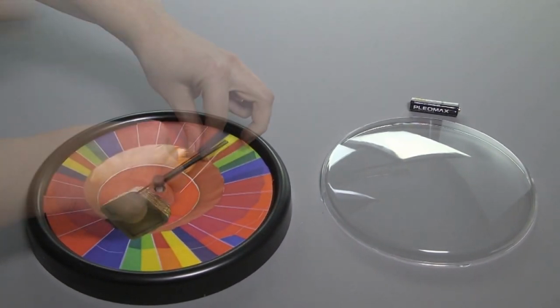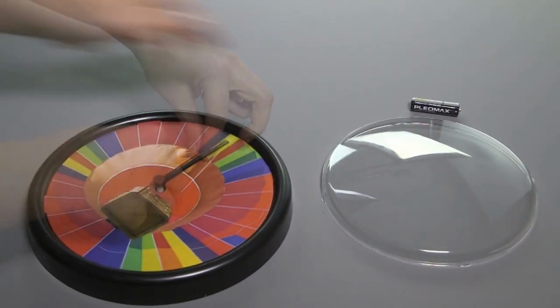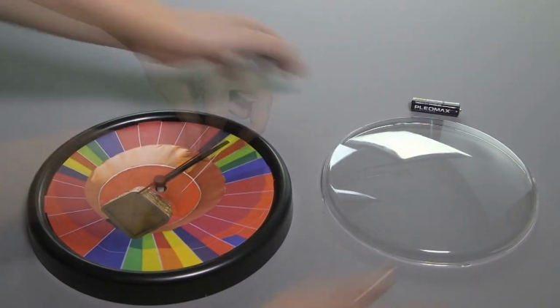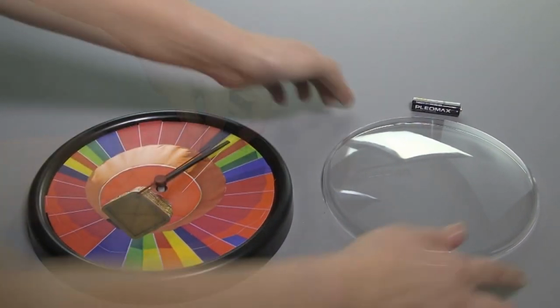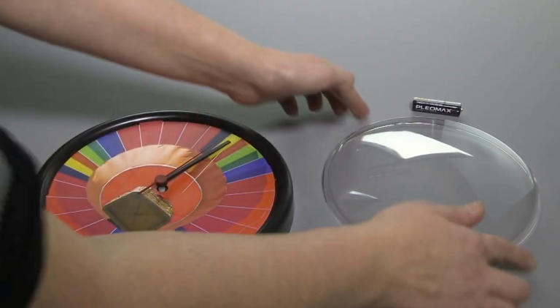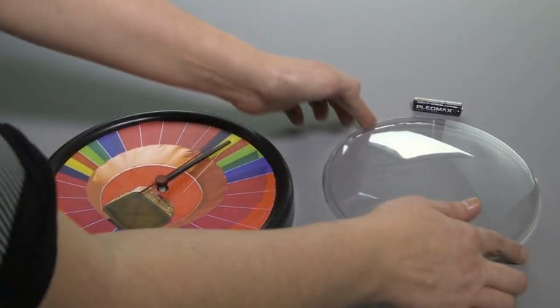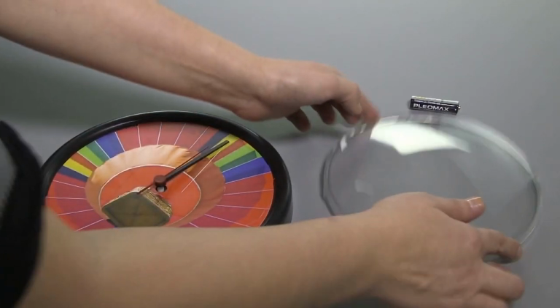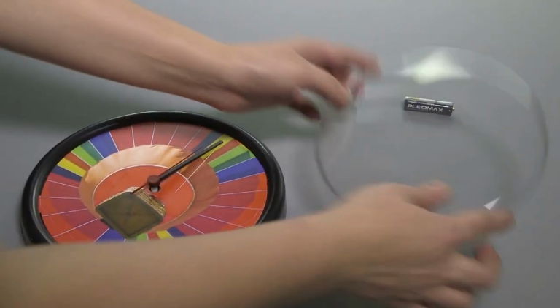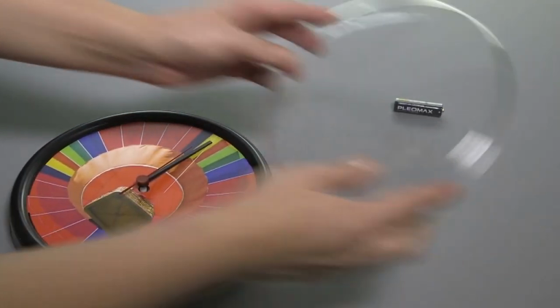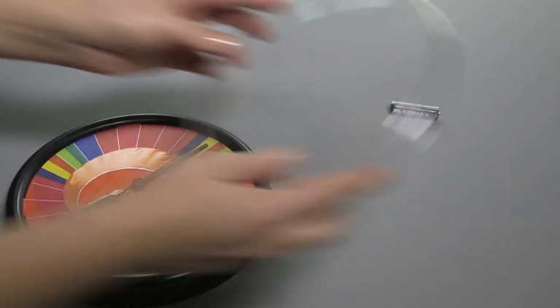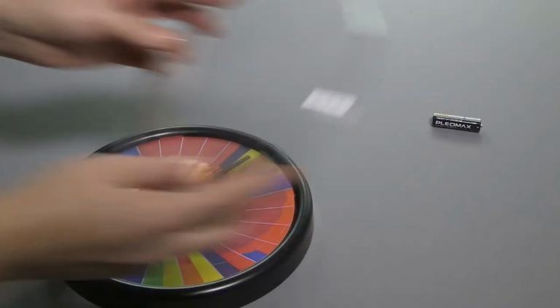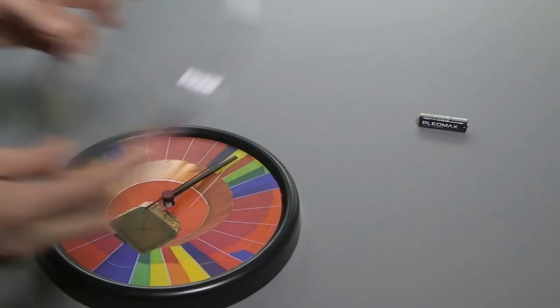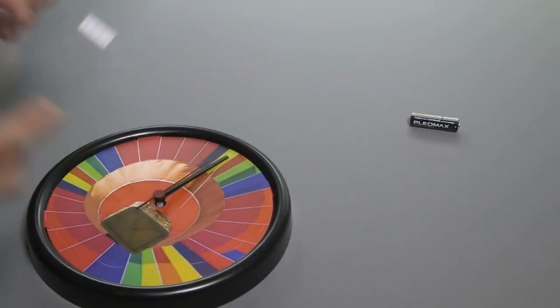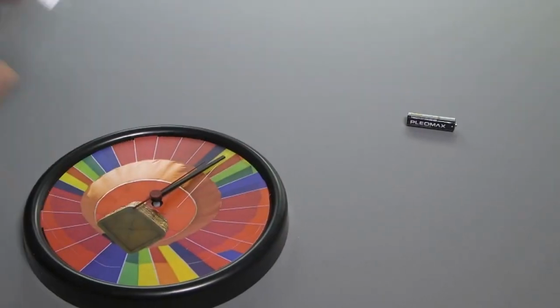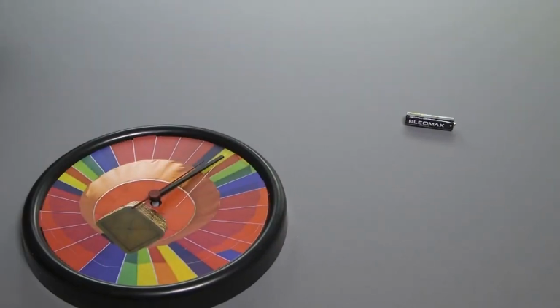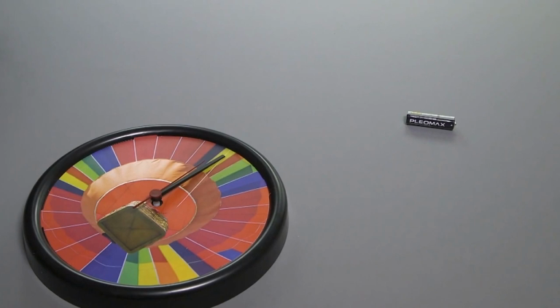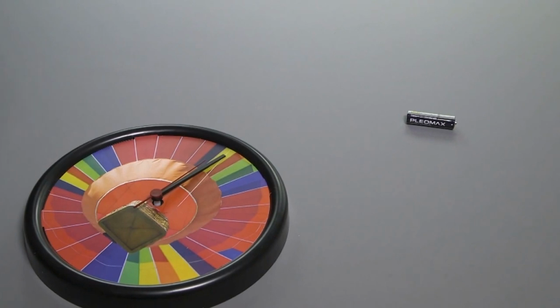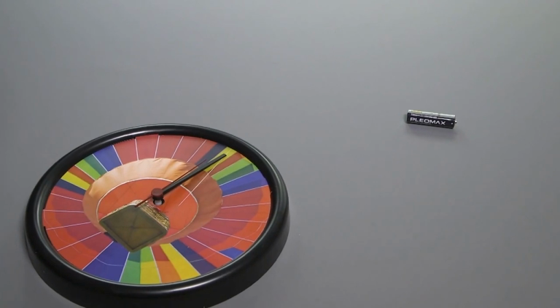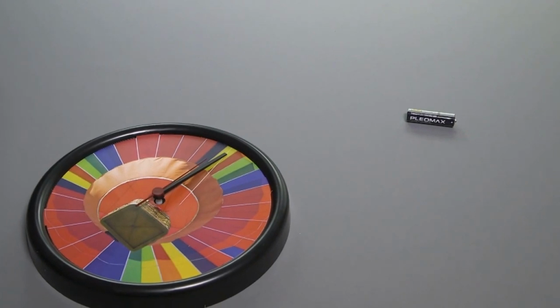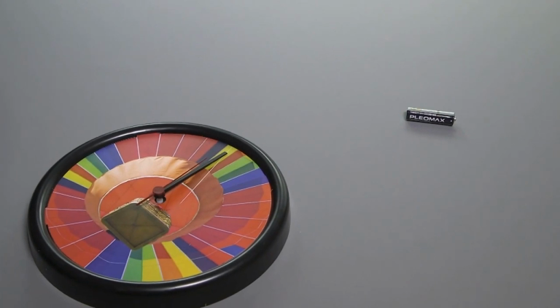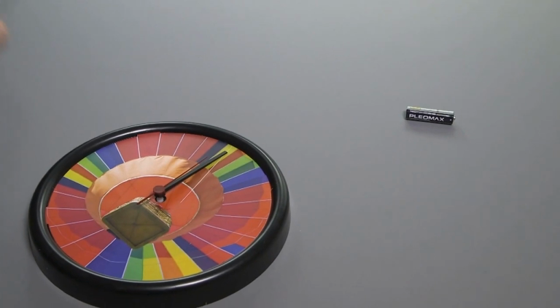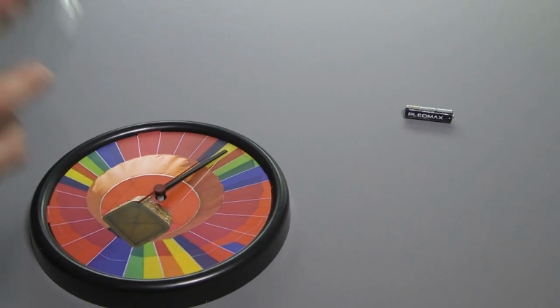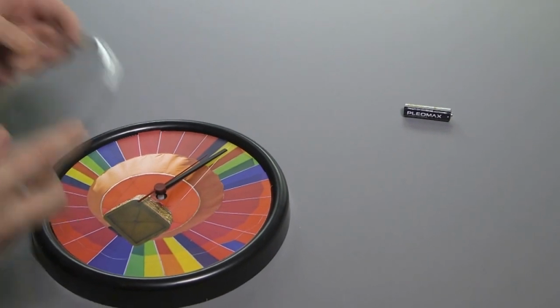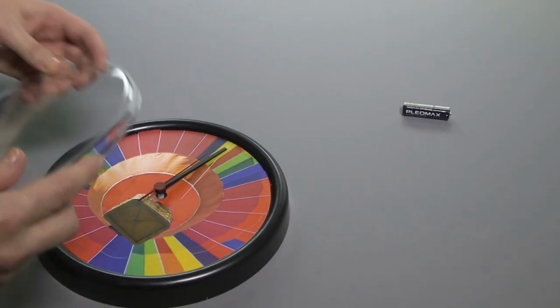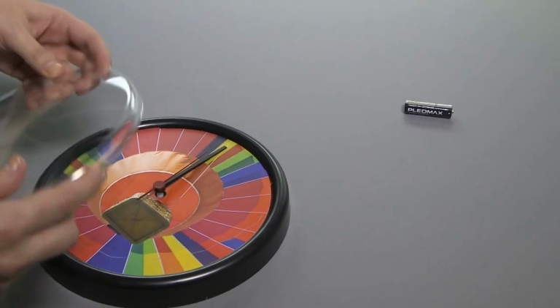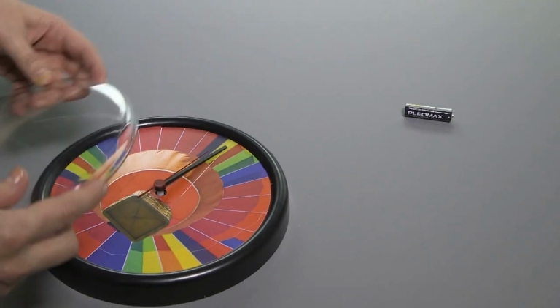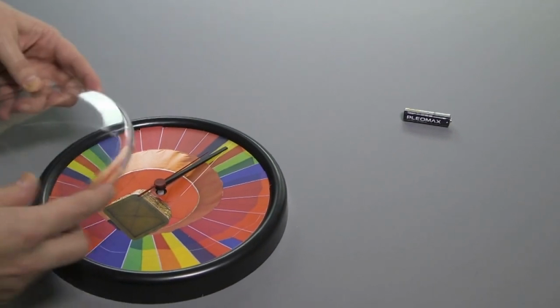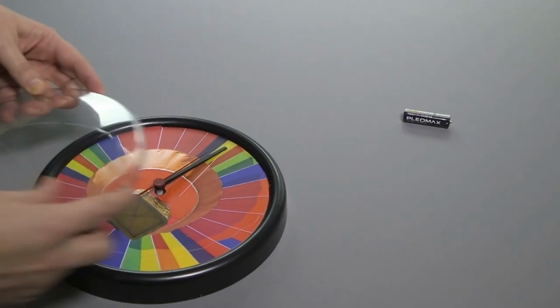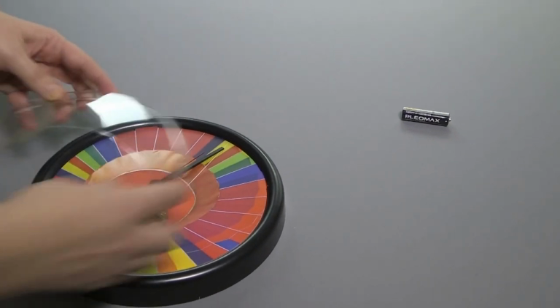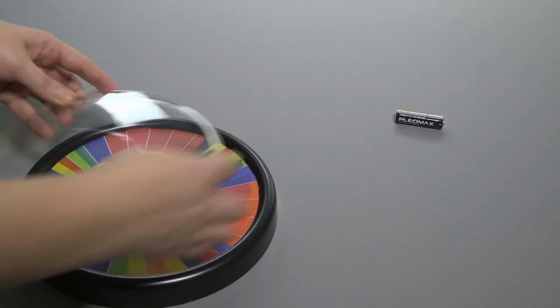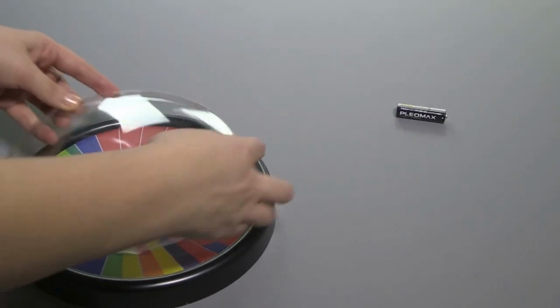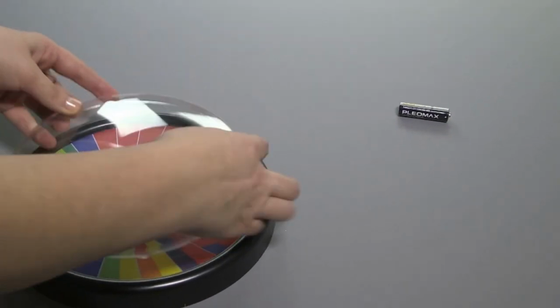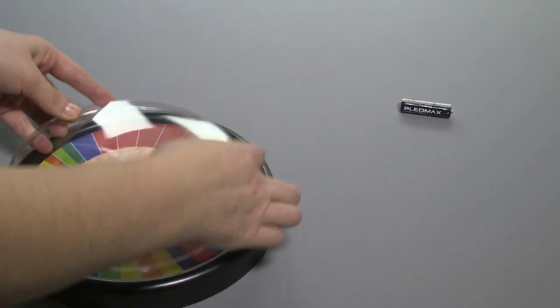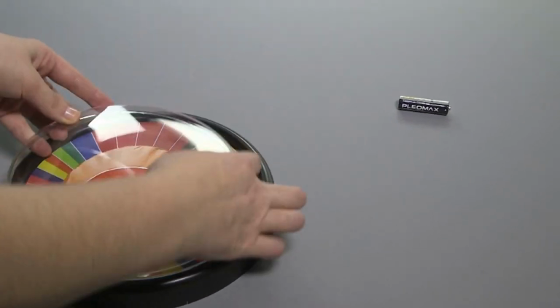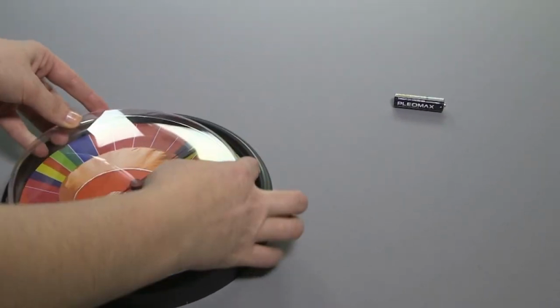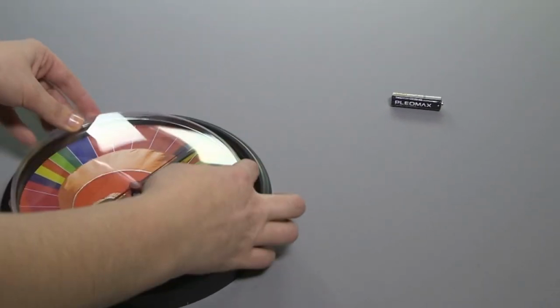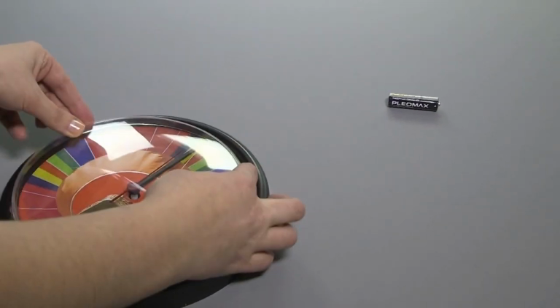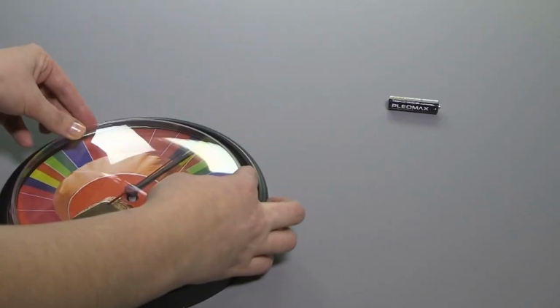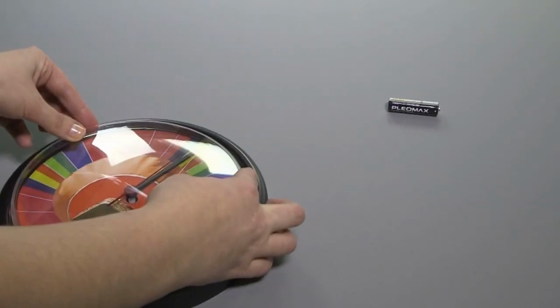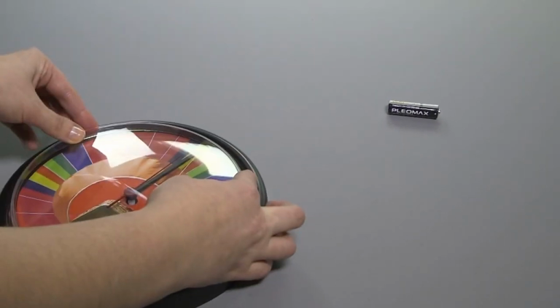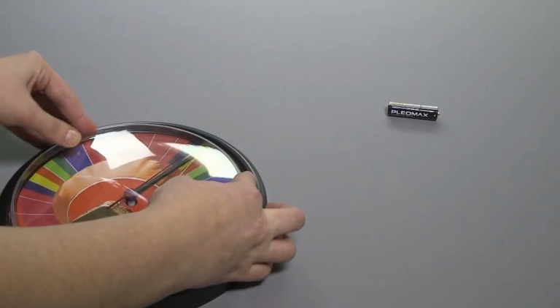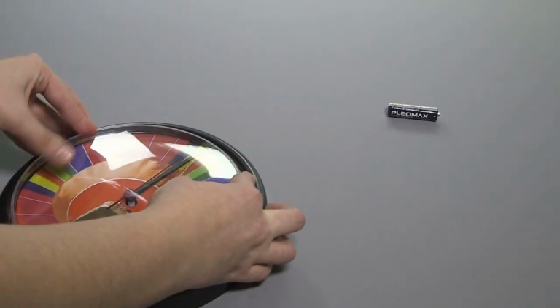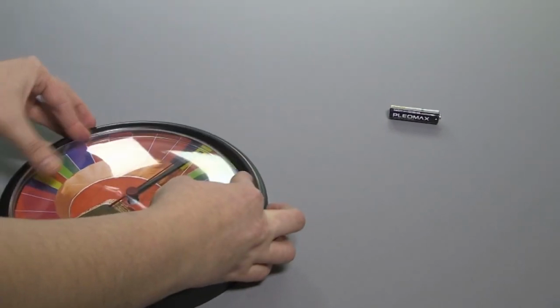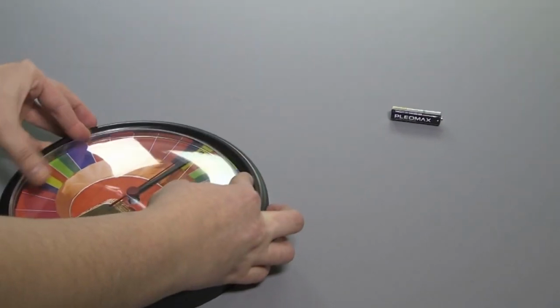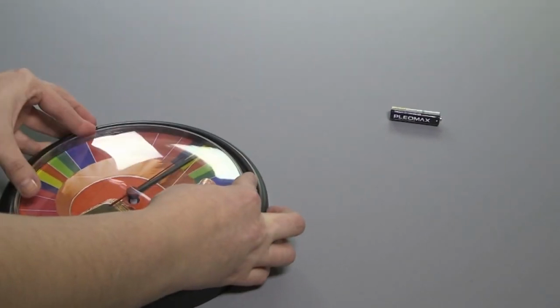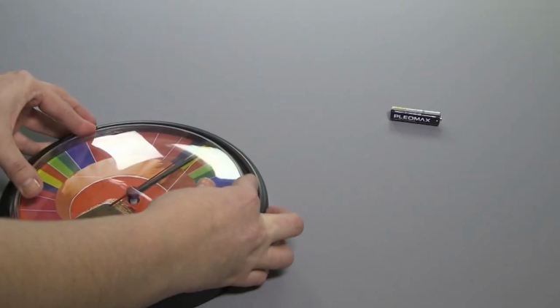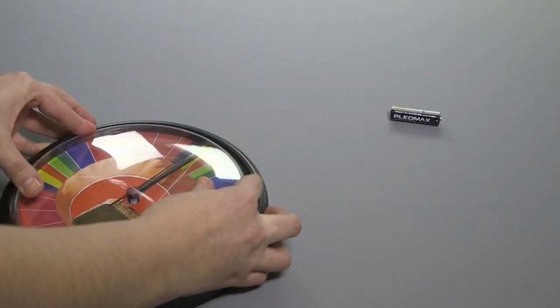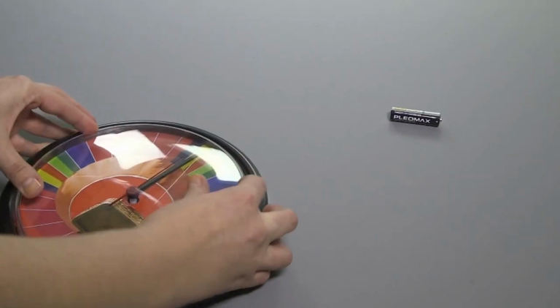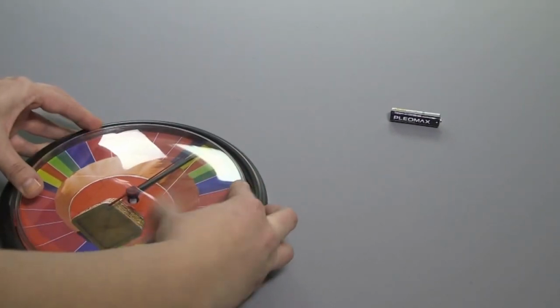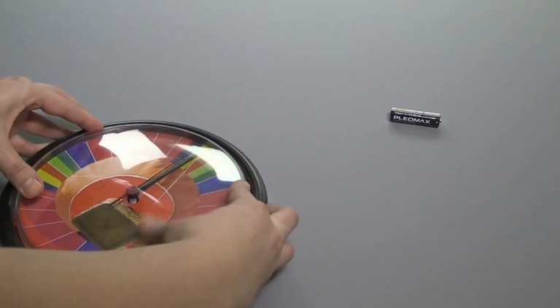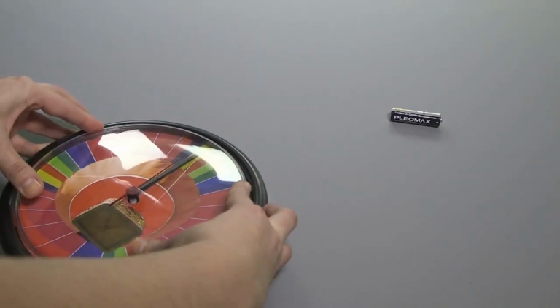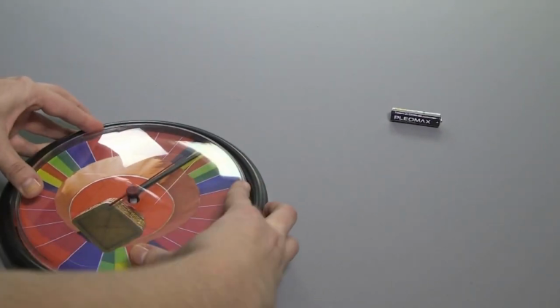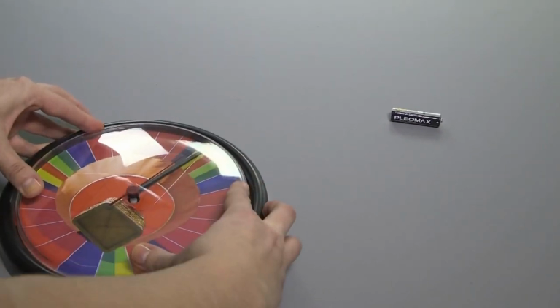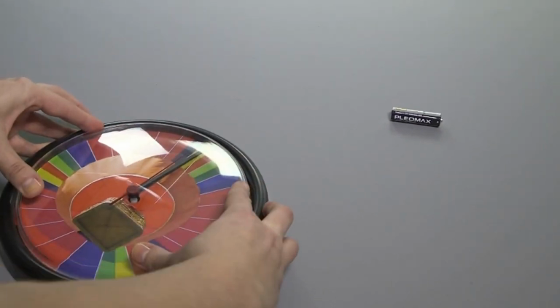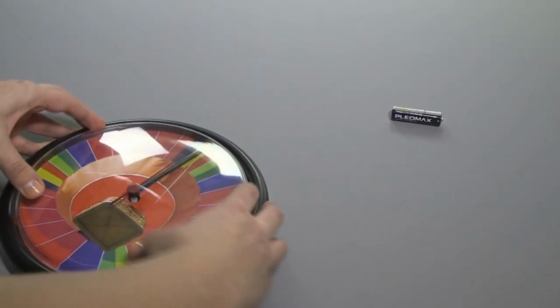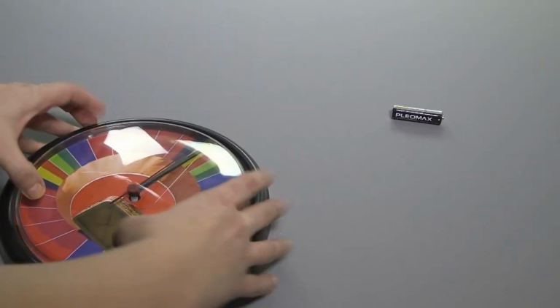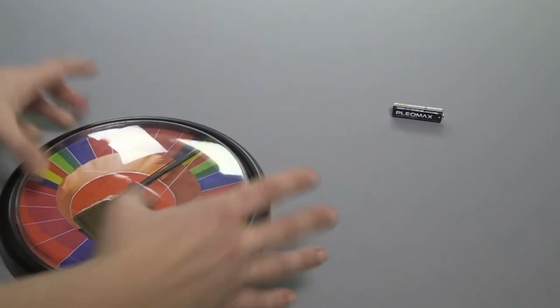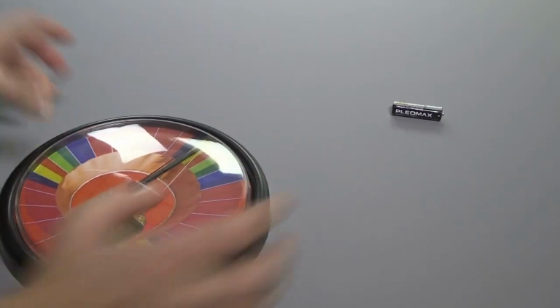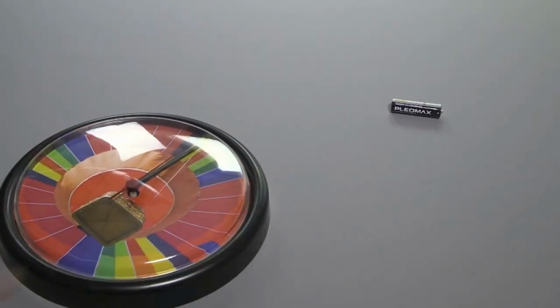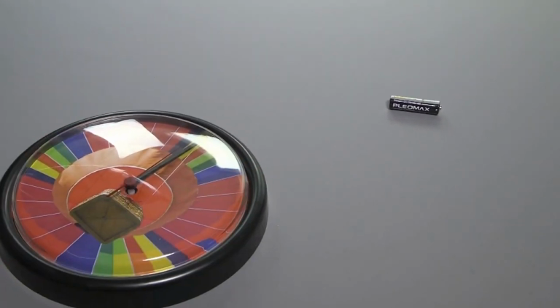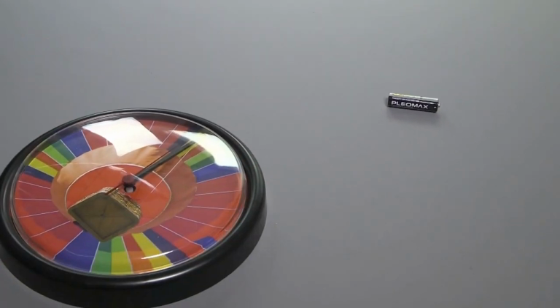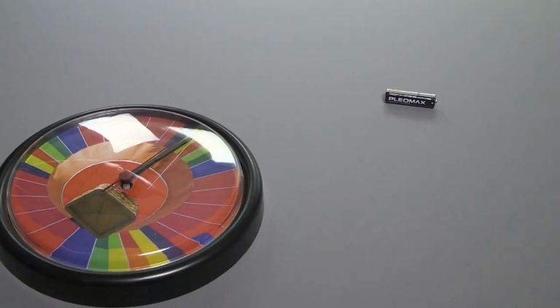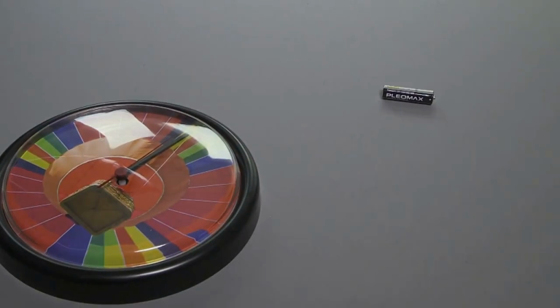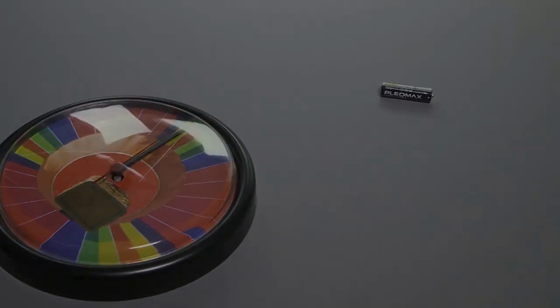Push the lens into the locating tabs. Push the lens into position.